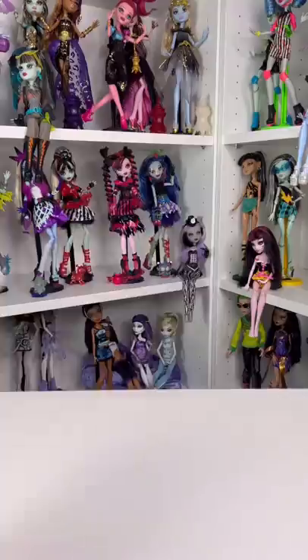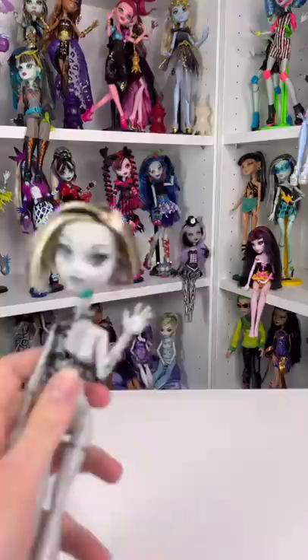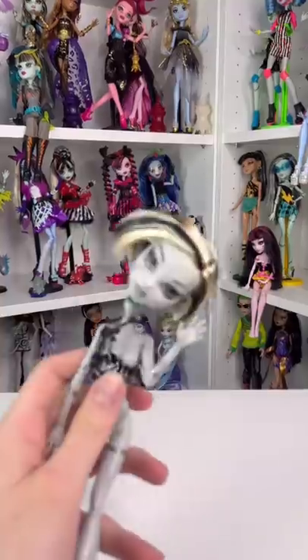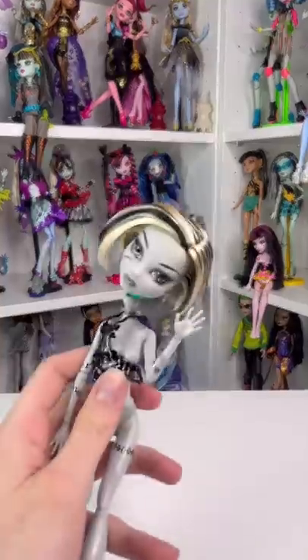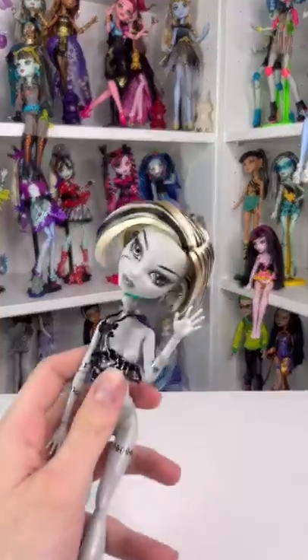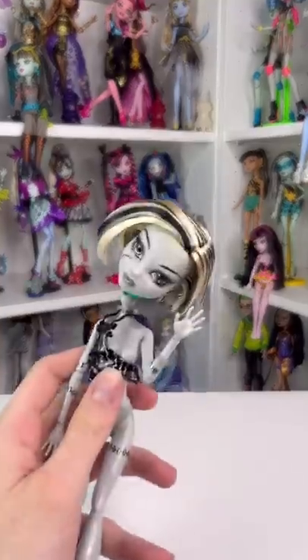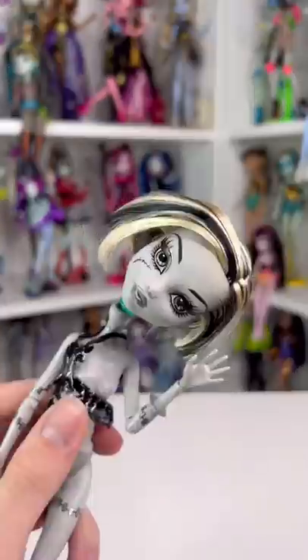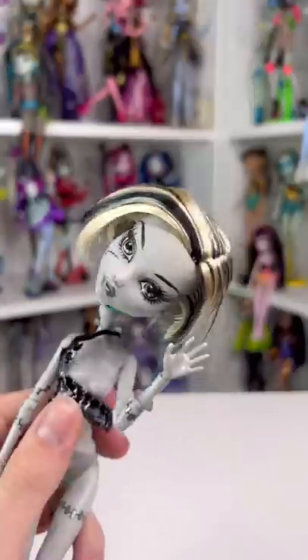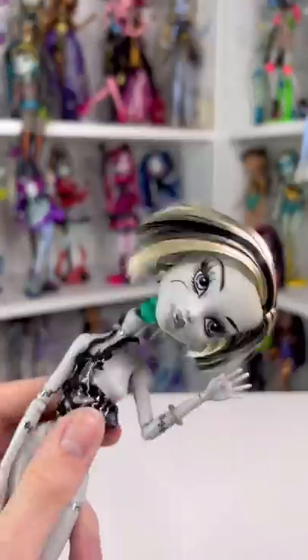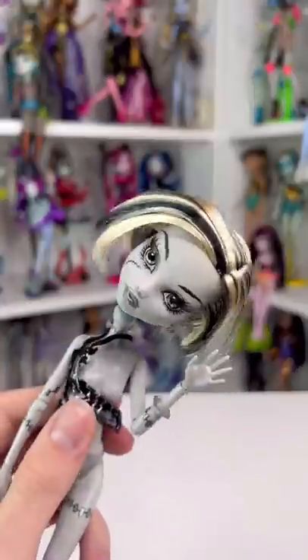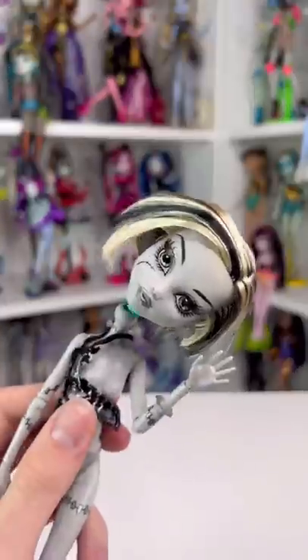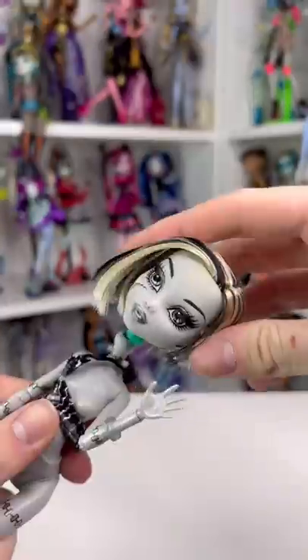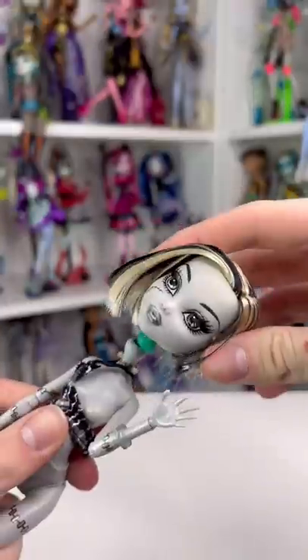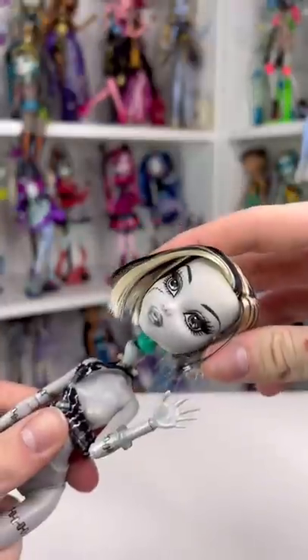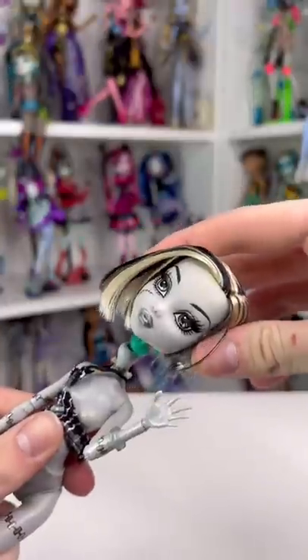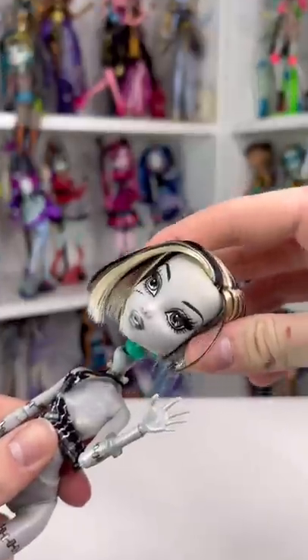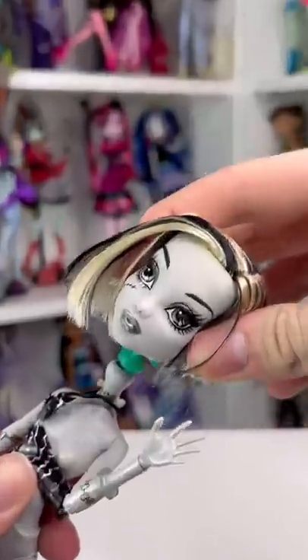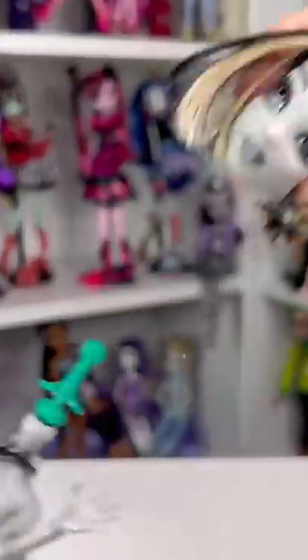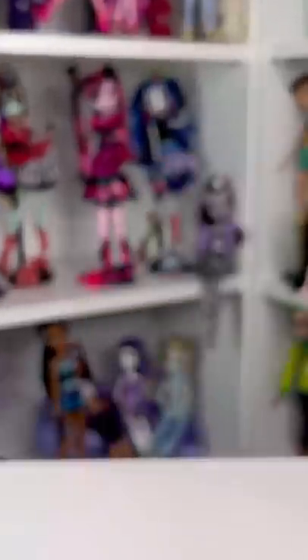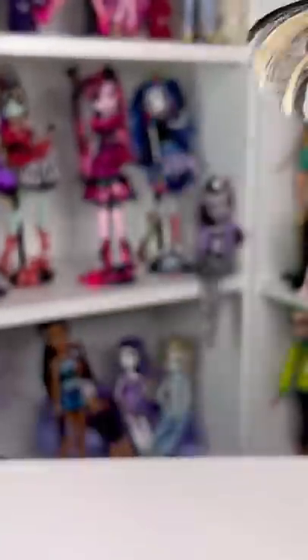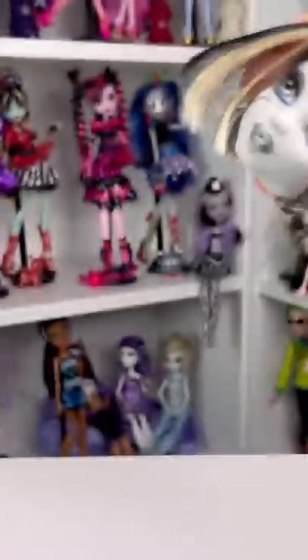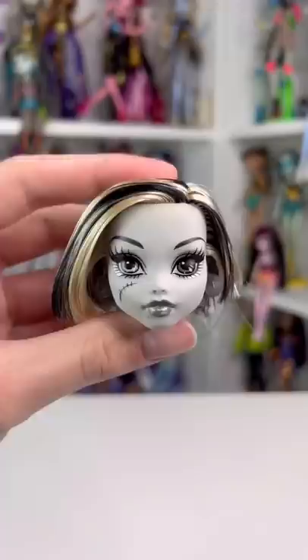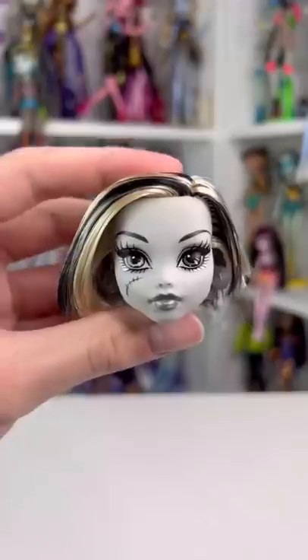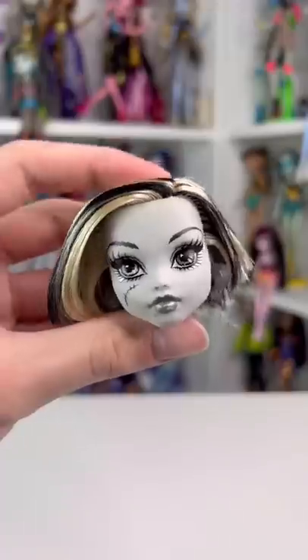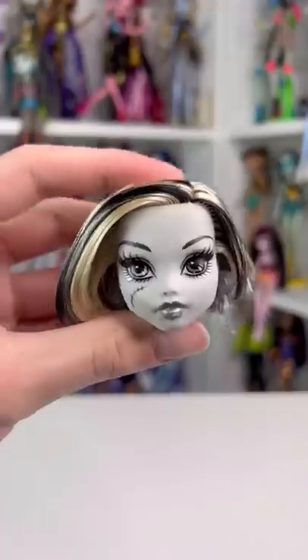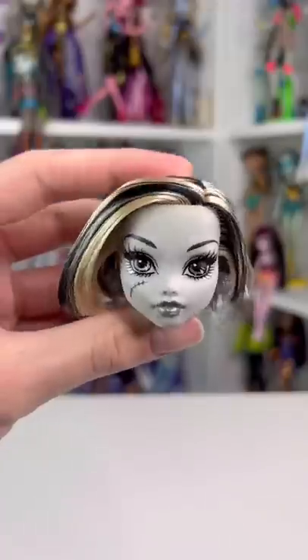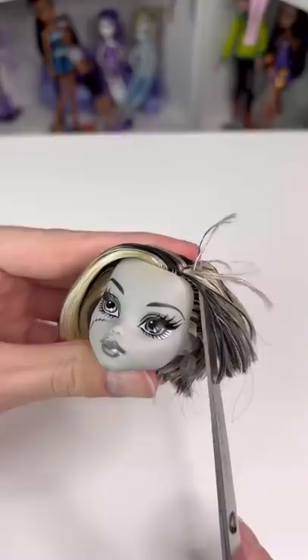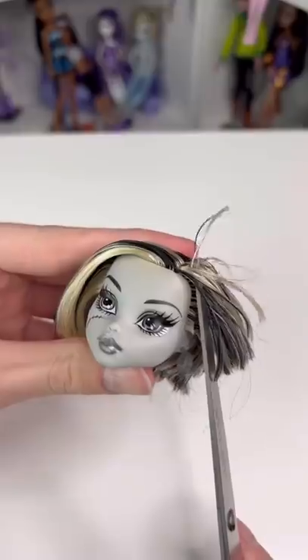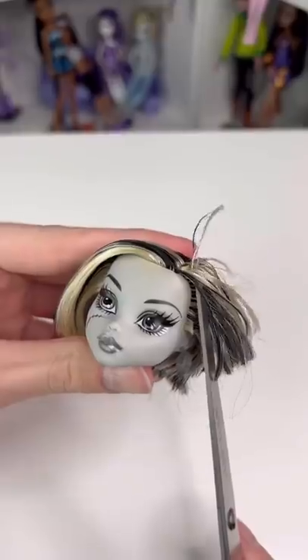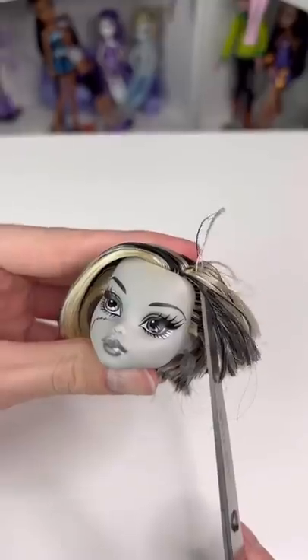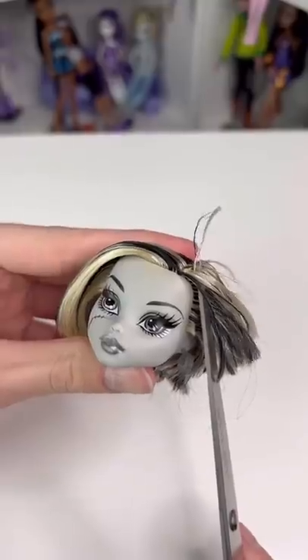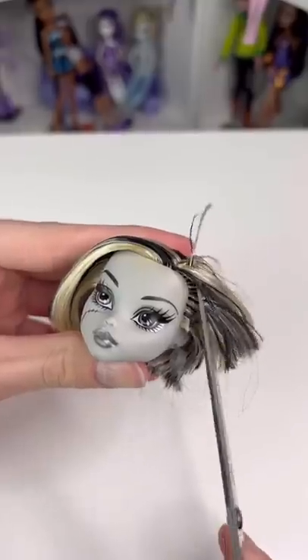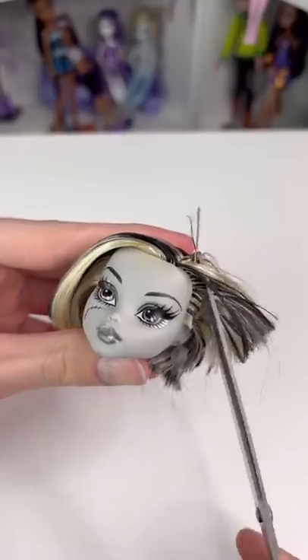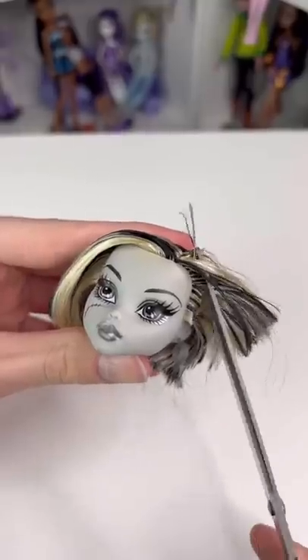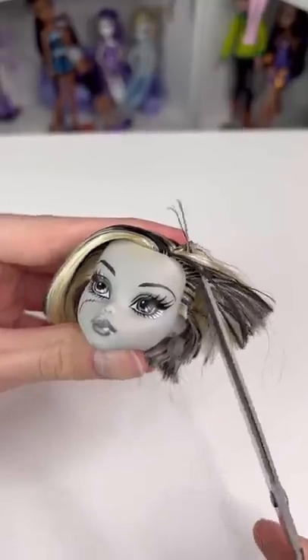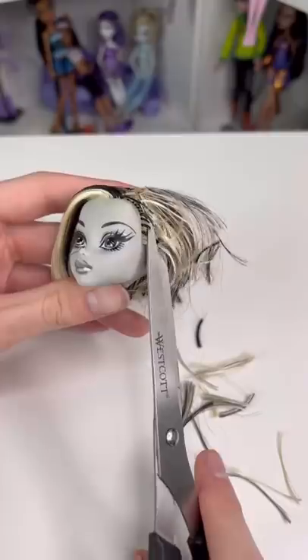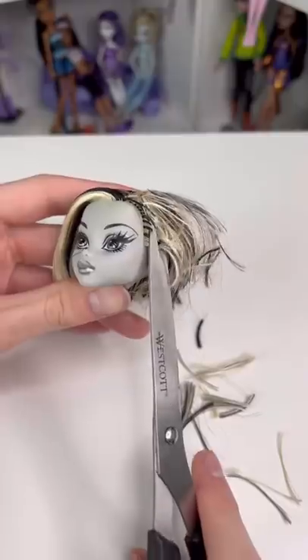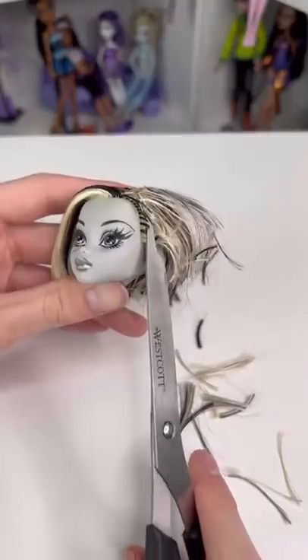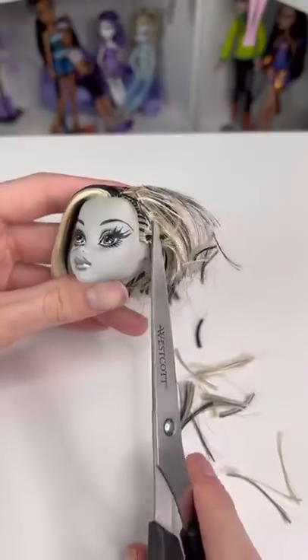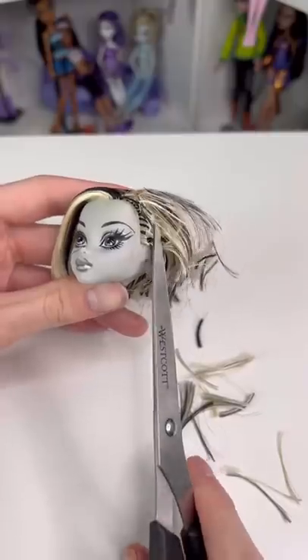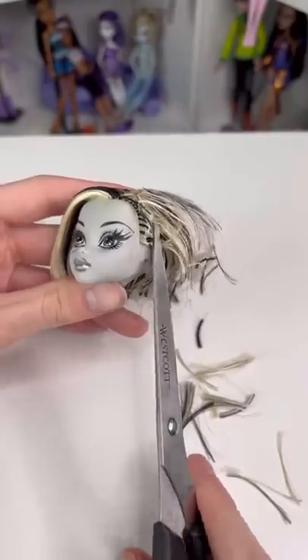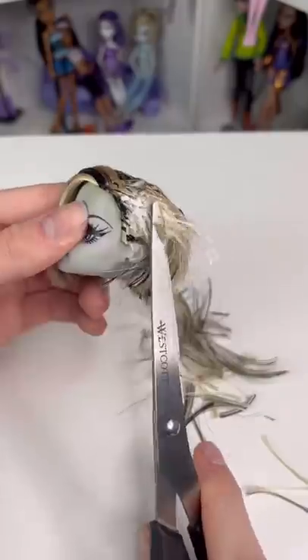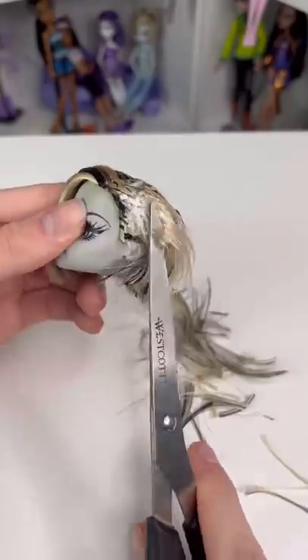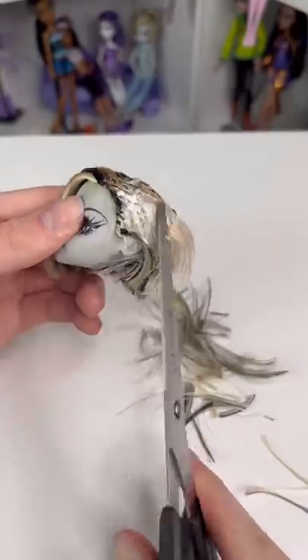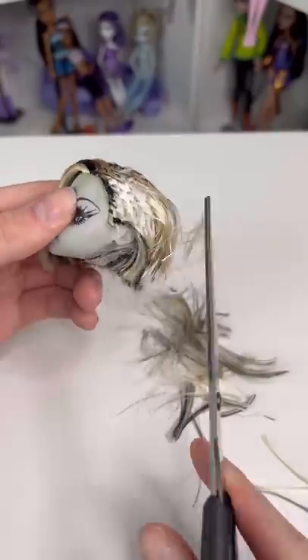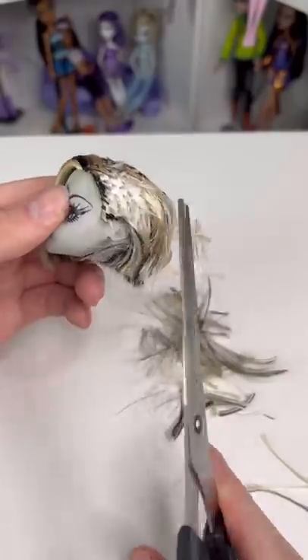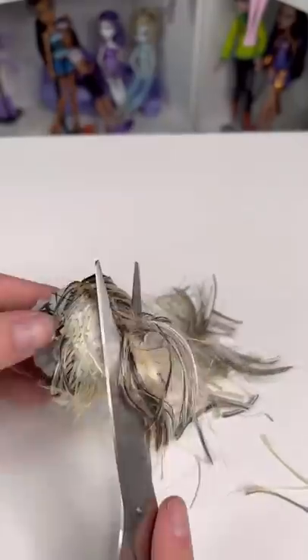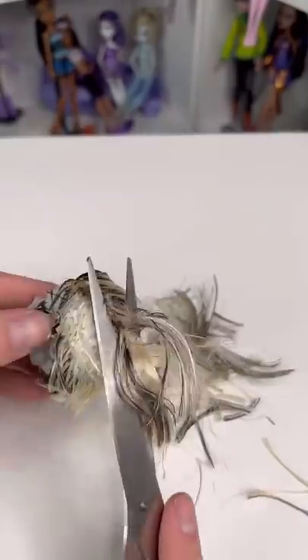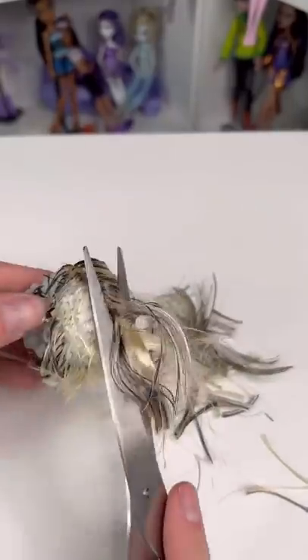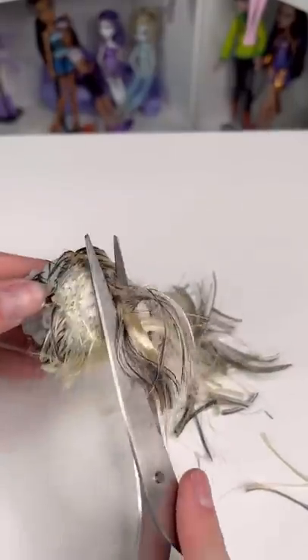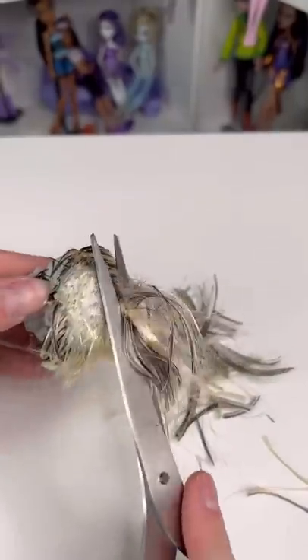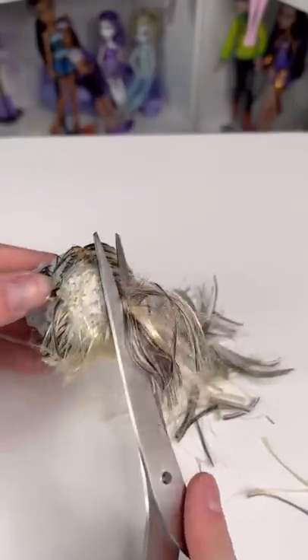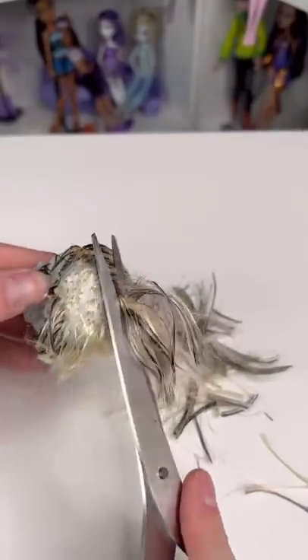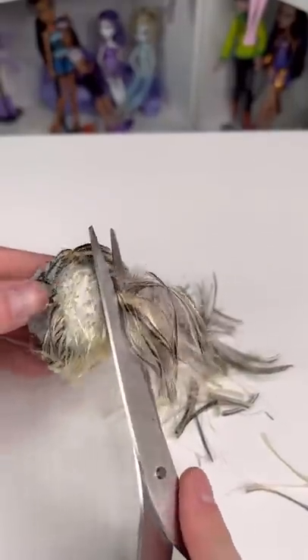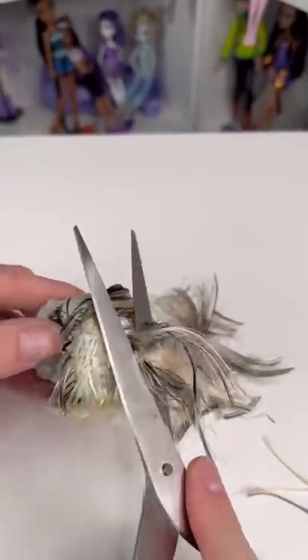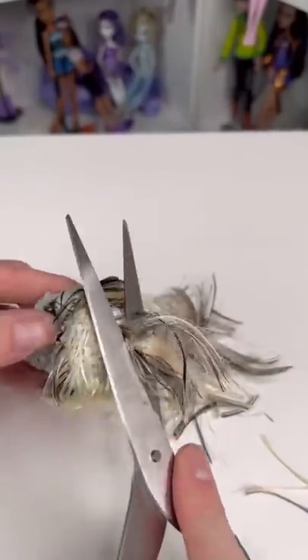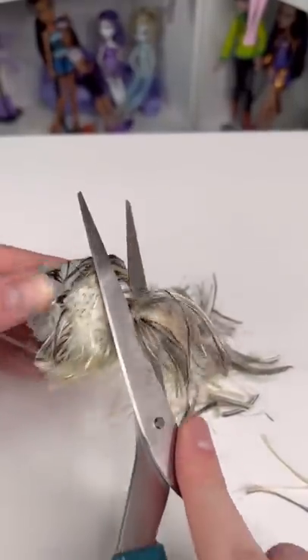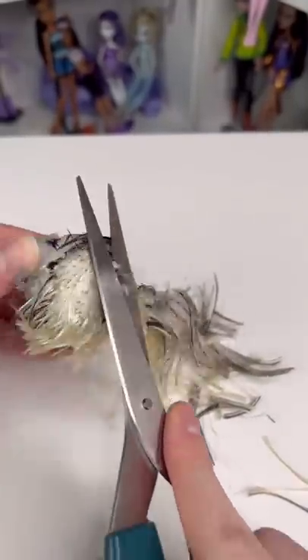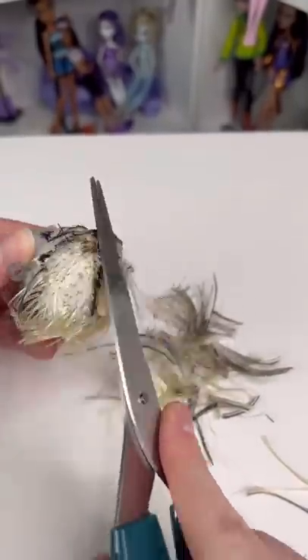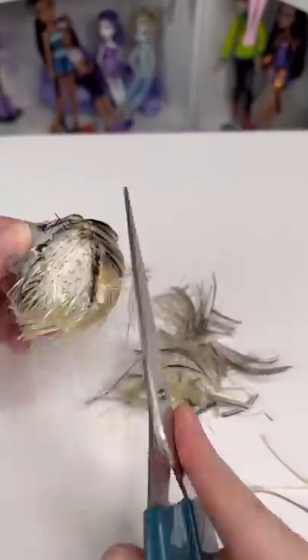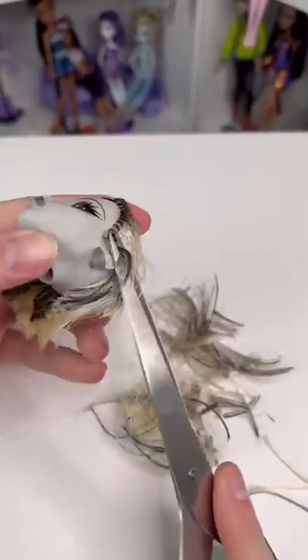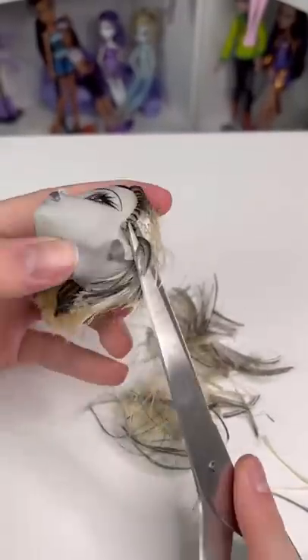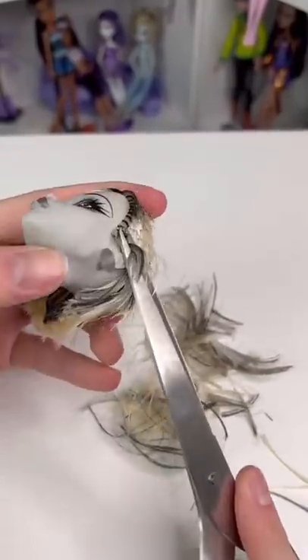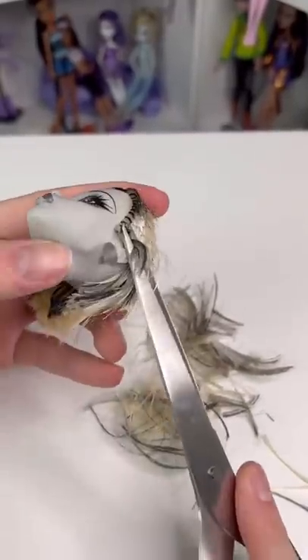Hey guys, today we're going to be rerooting this Skull Shores black and white Frankie, and we're going to be turning her into a custom doll. To do this, I'm going to be cutting off all of her hair.